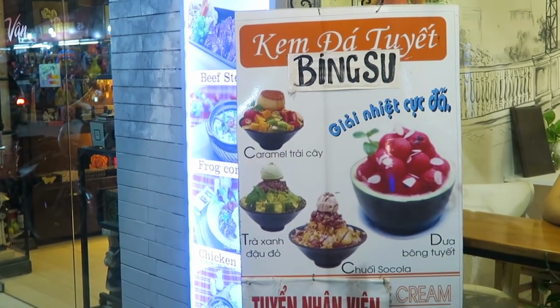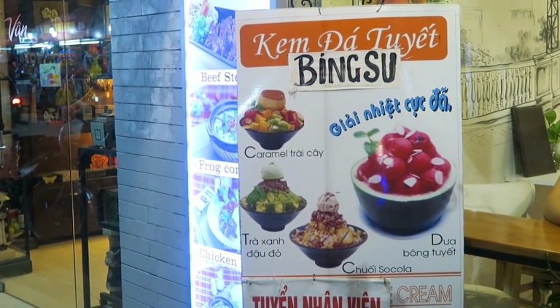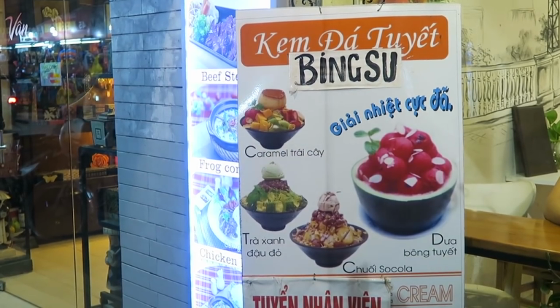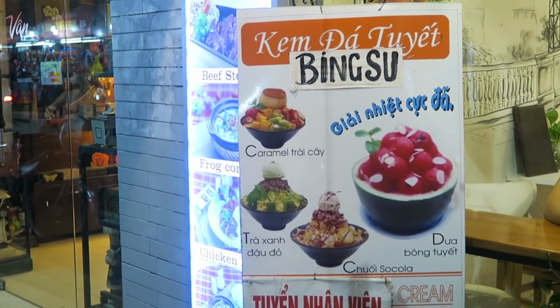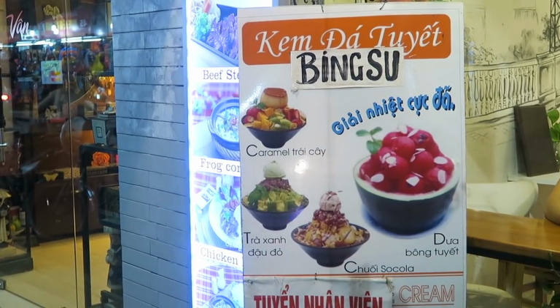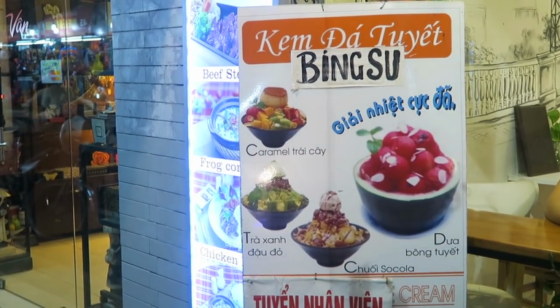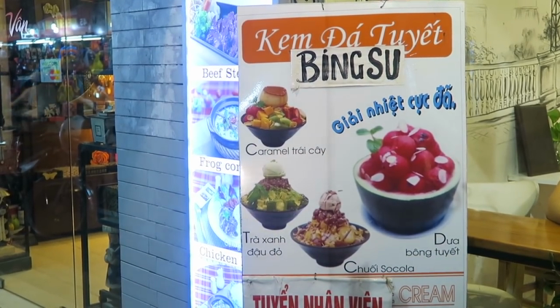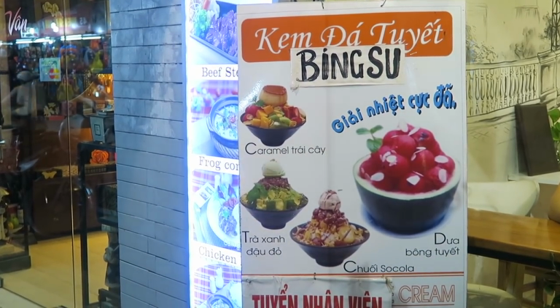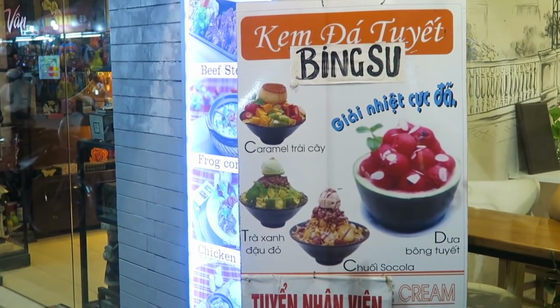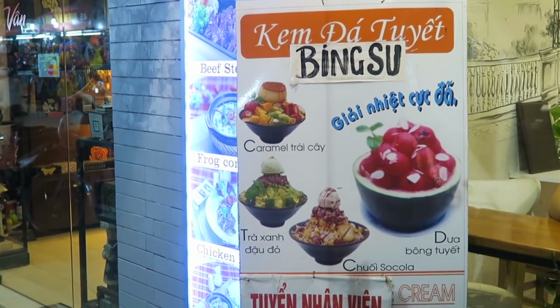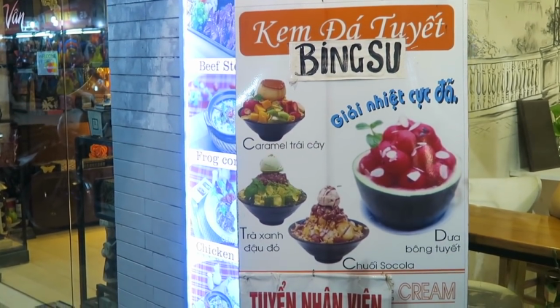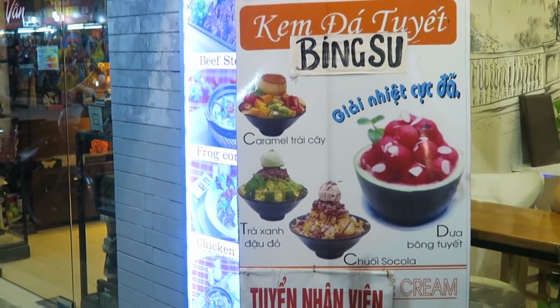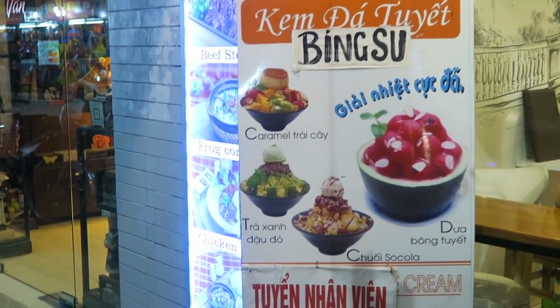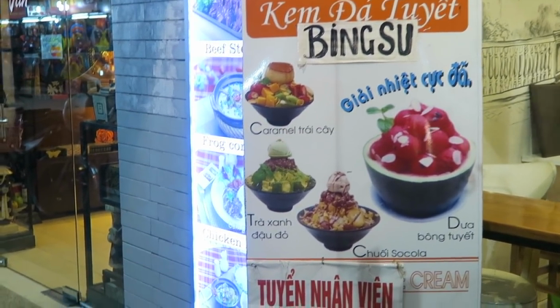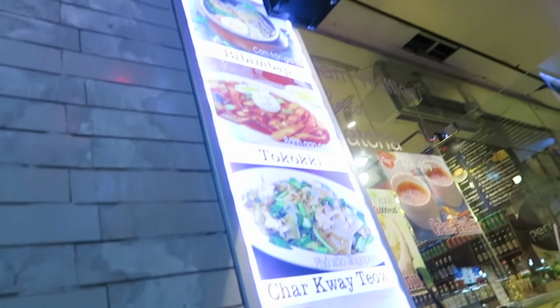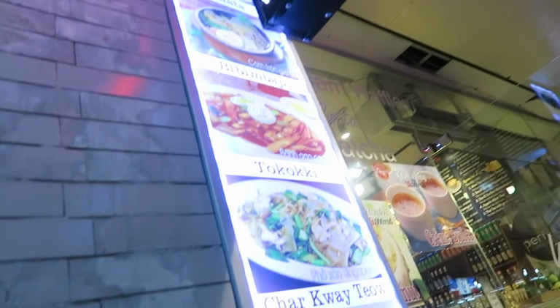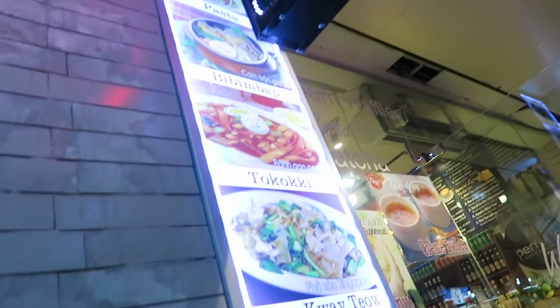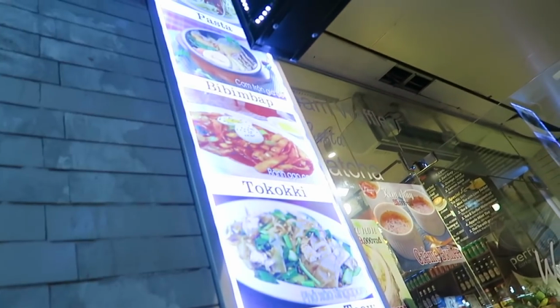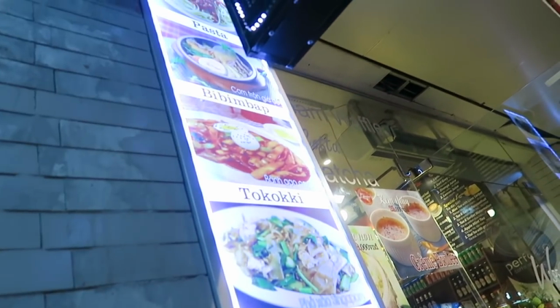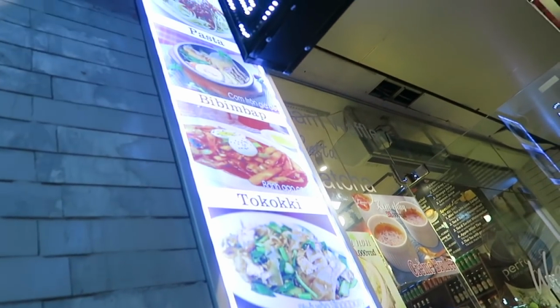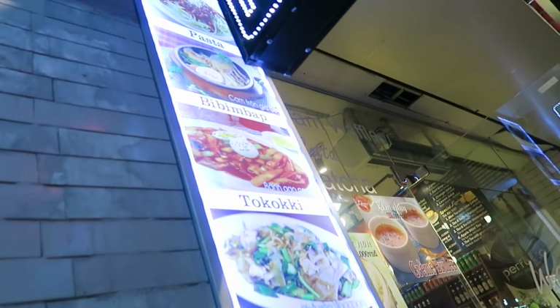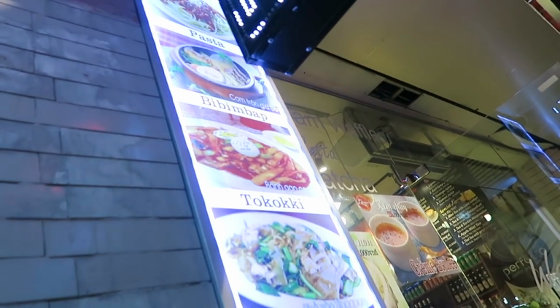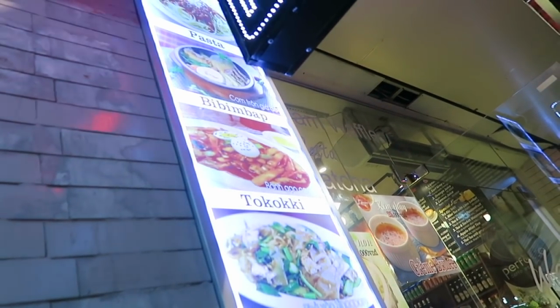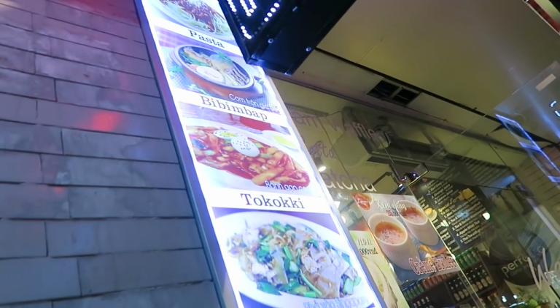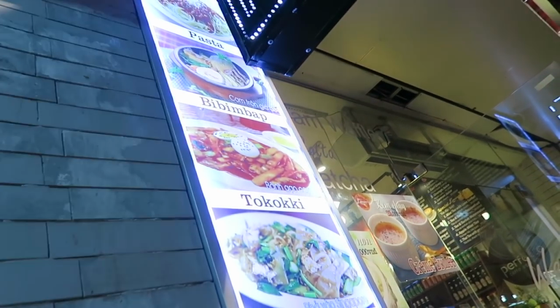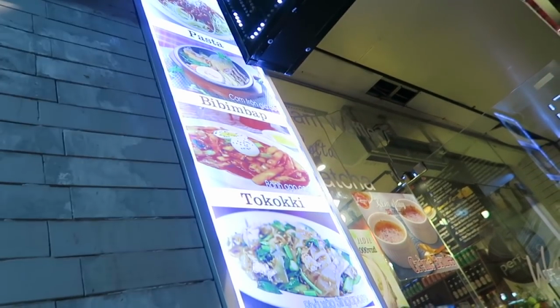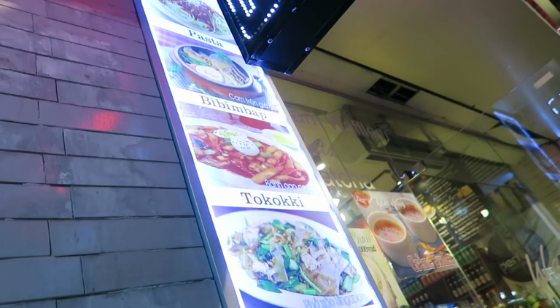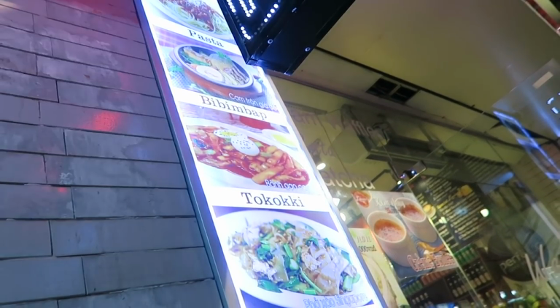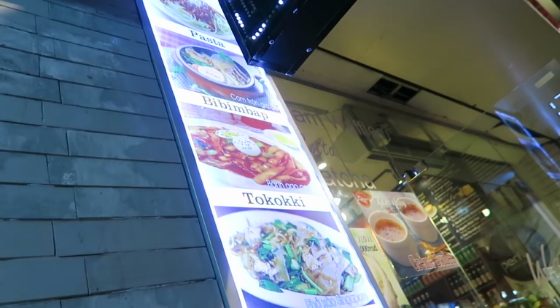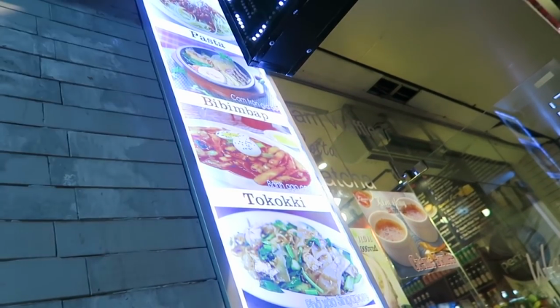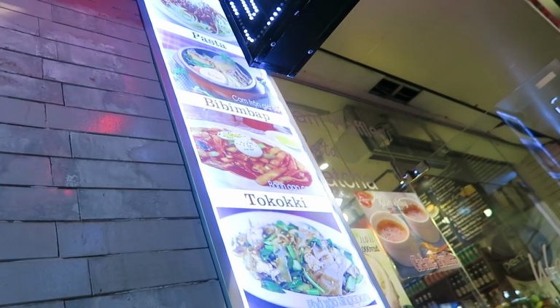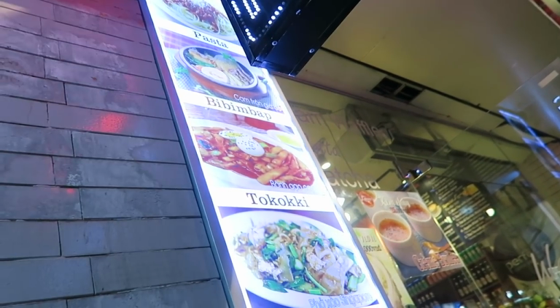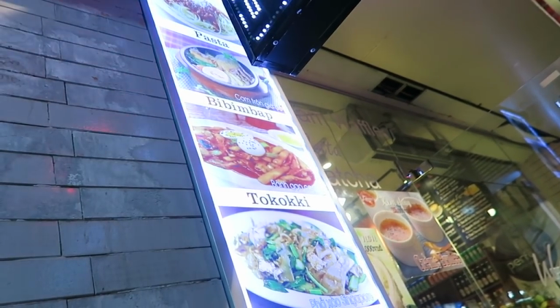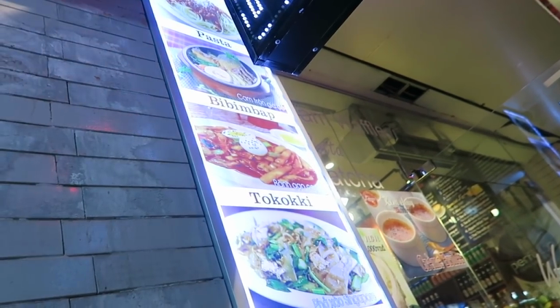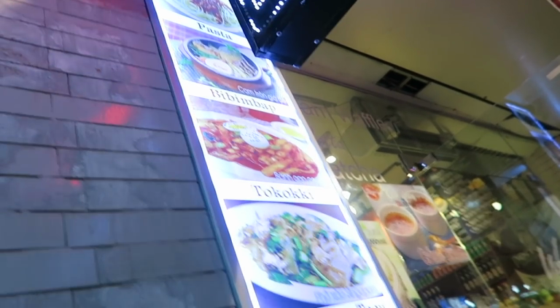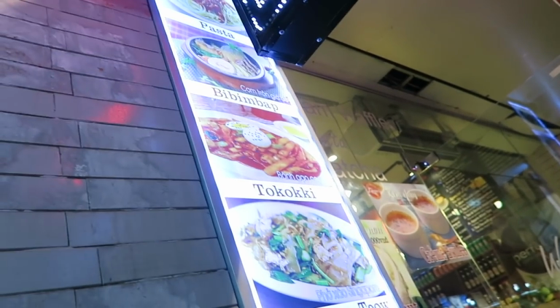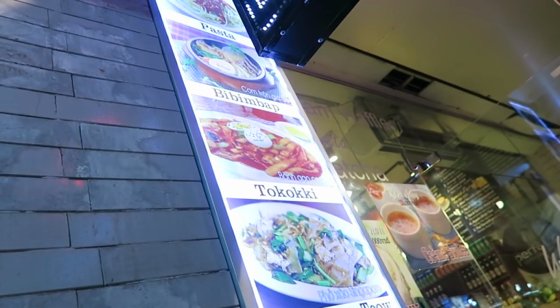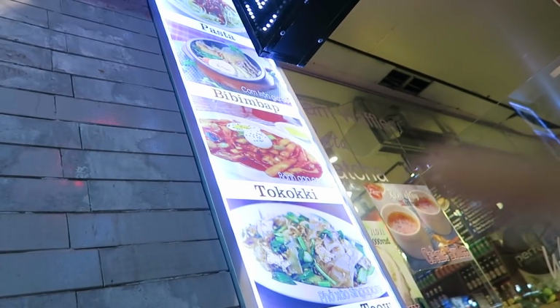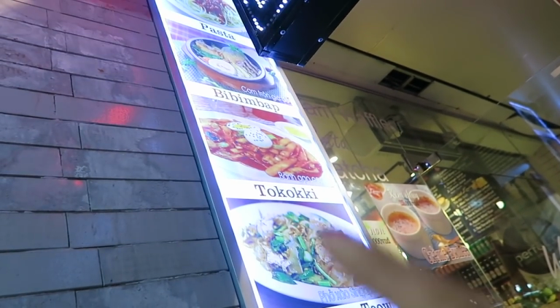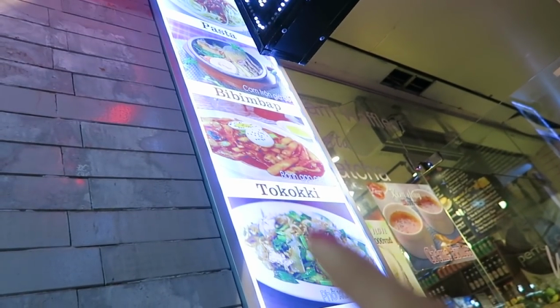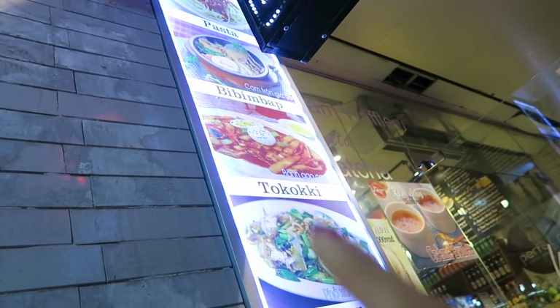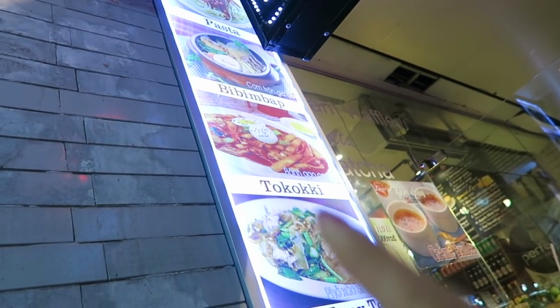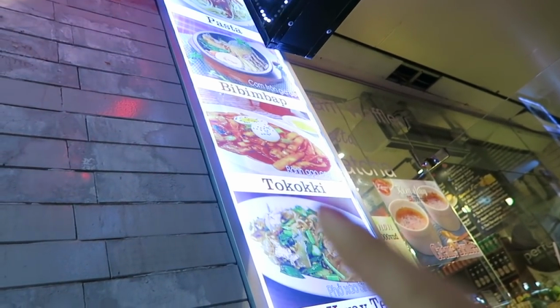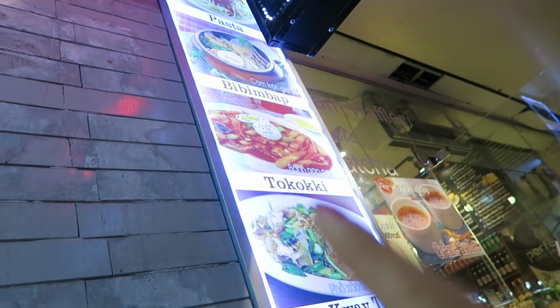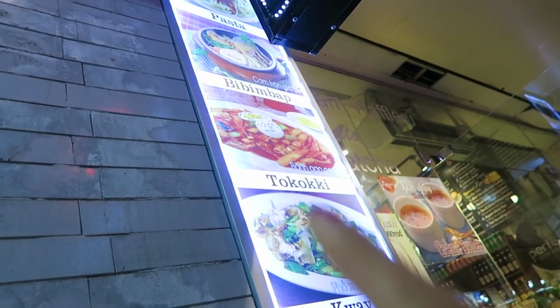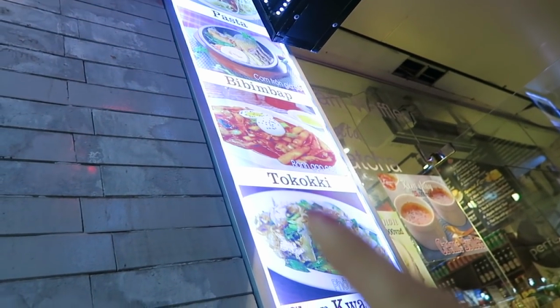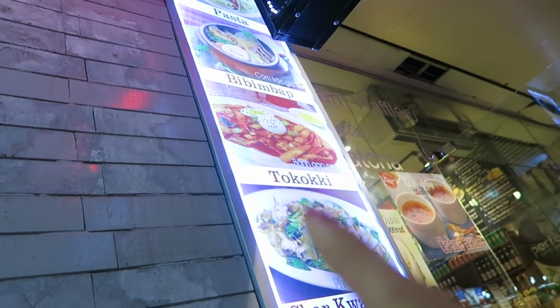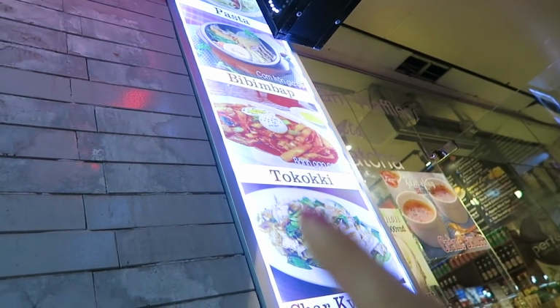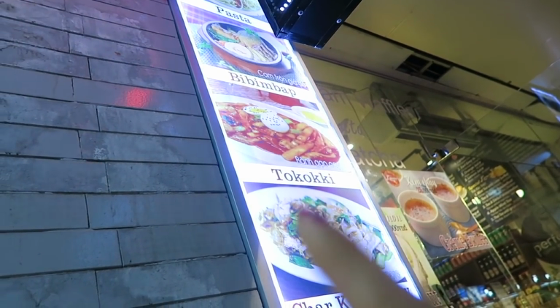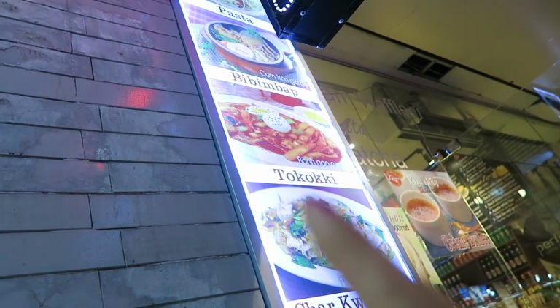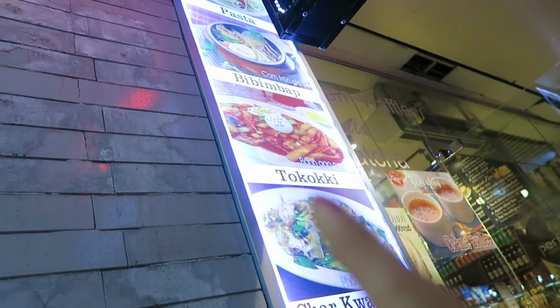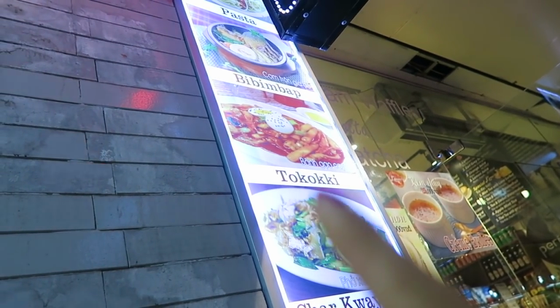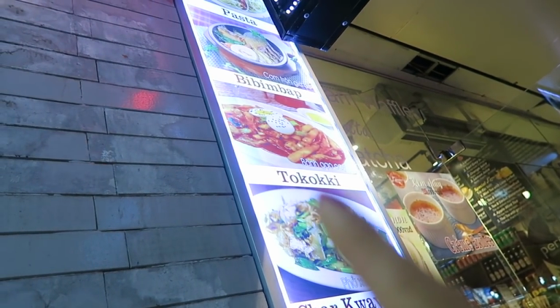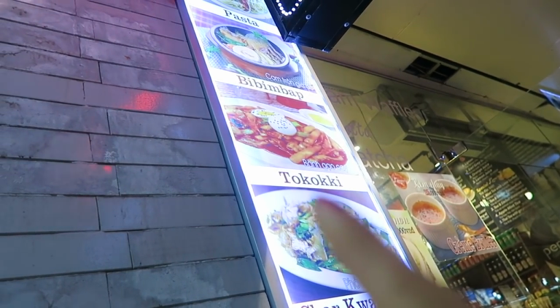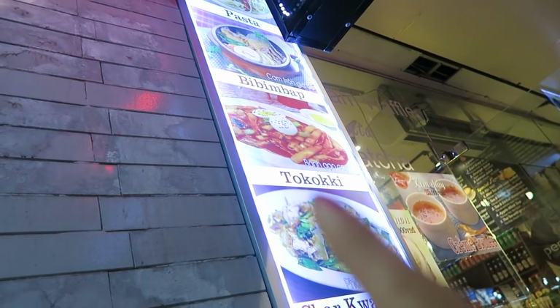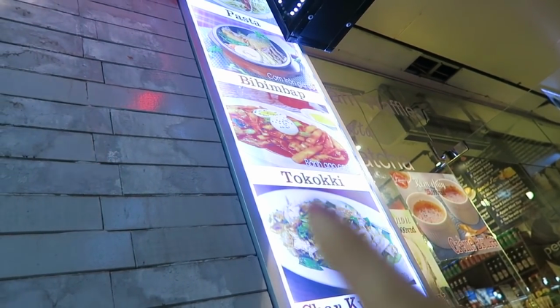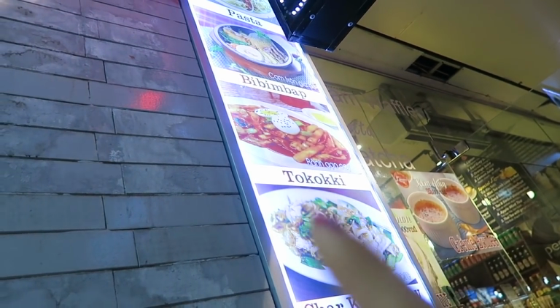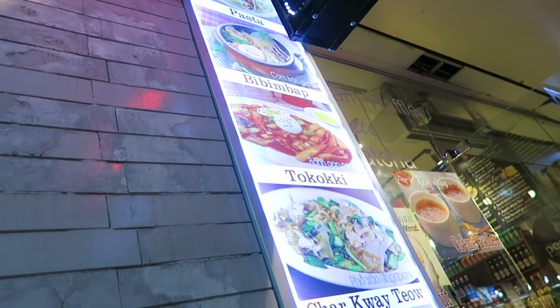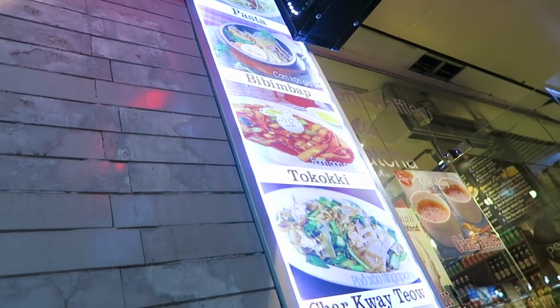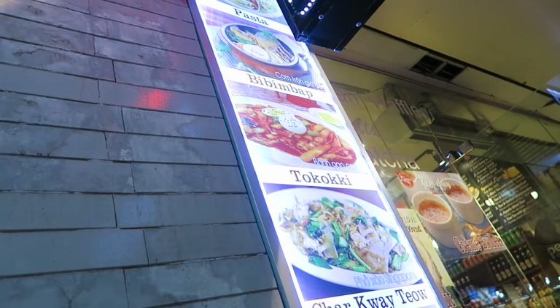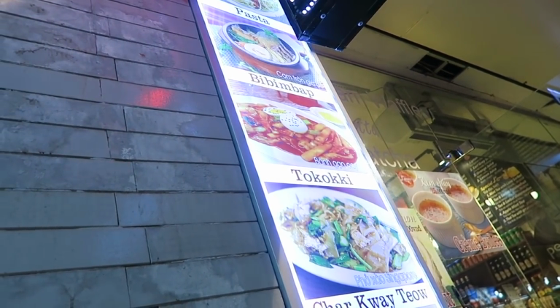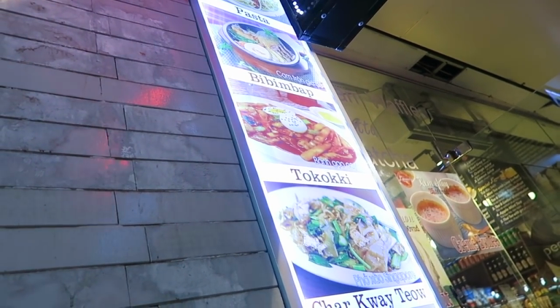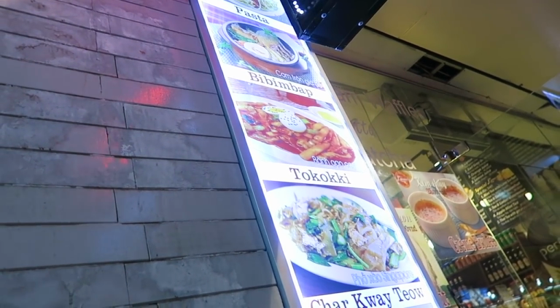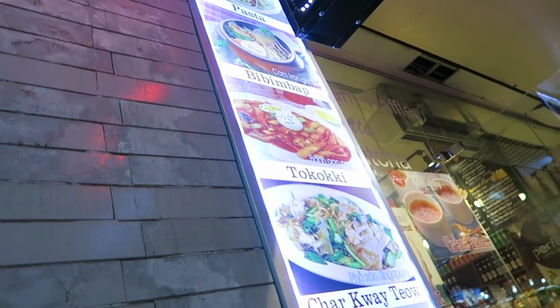Look, they have bingsu here, also bibimbap. And that looks like tteokbokki, but they spelled it with the extra K instead.